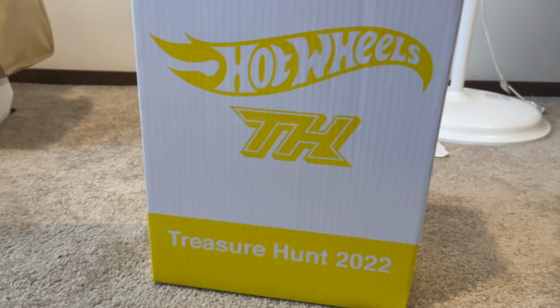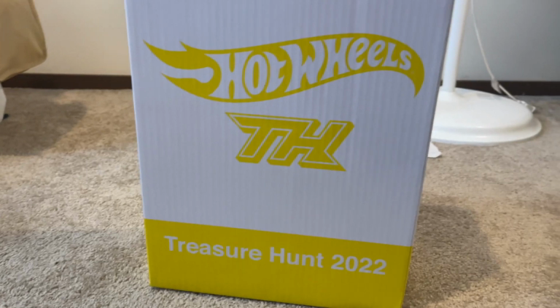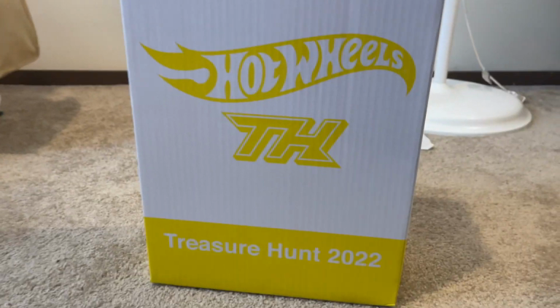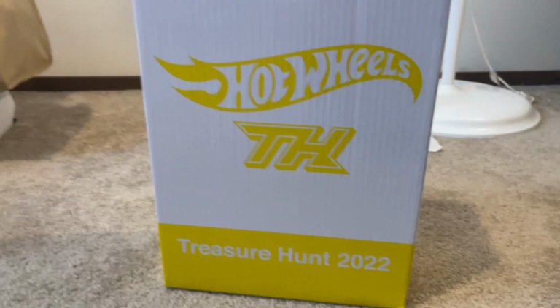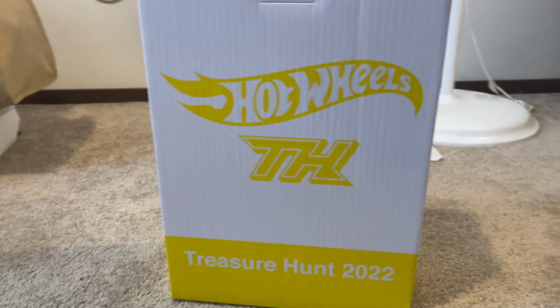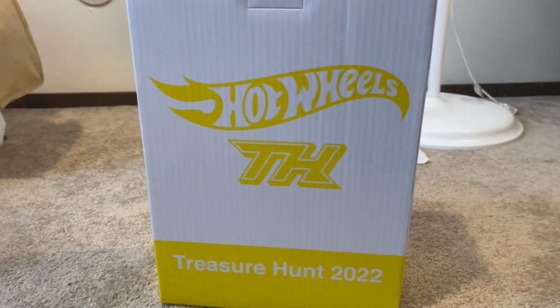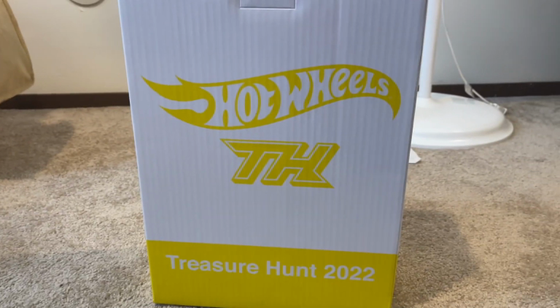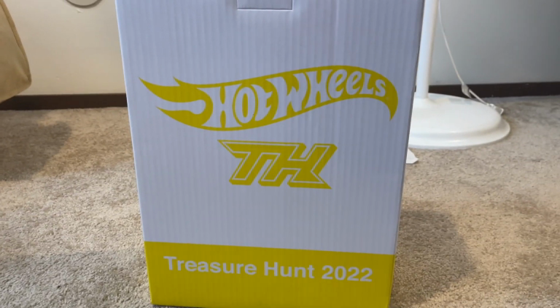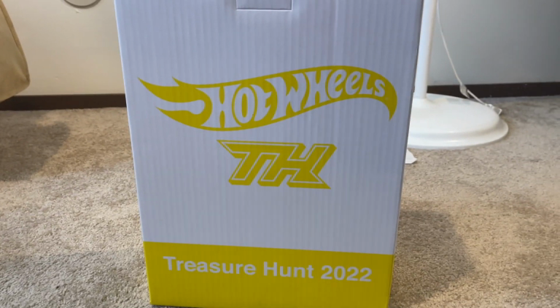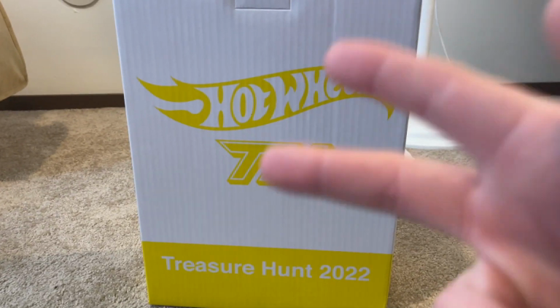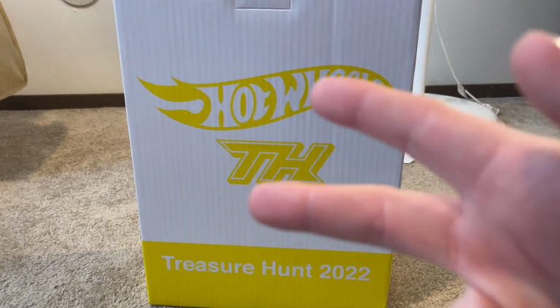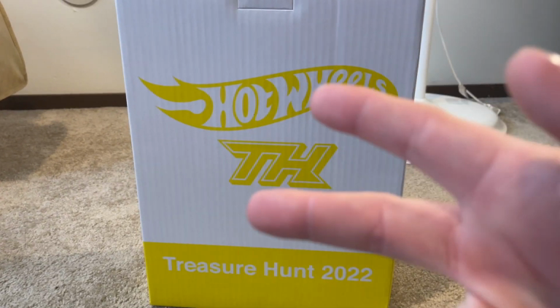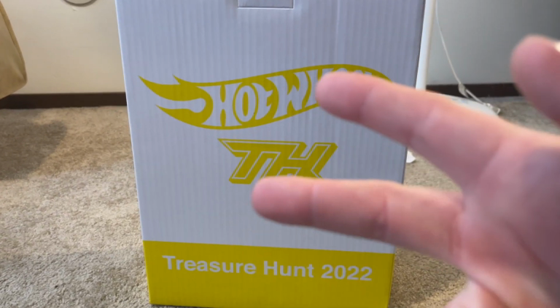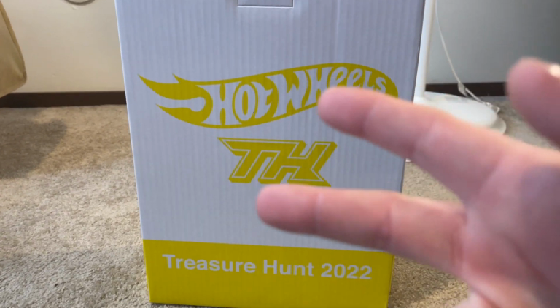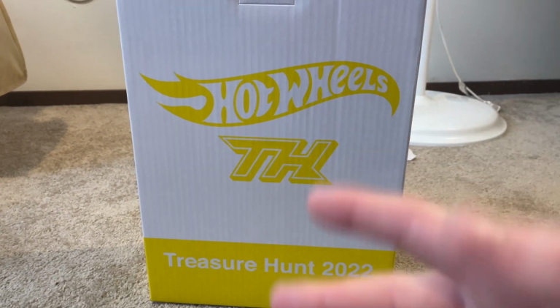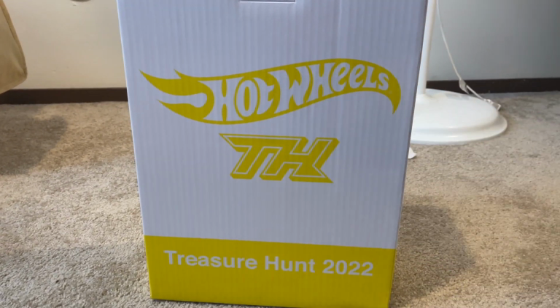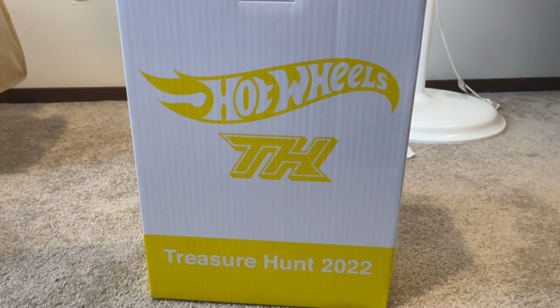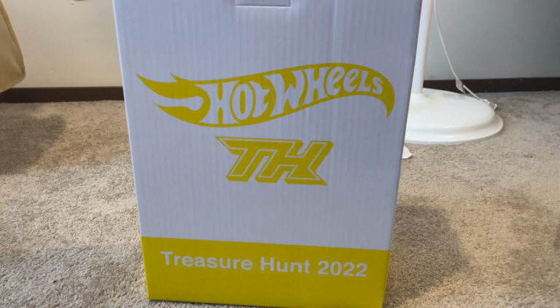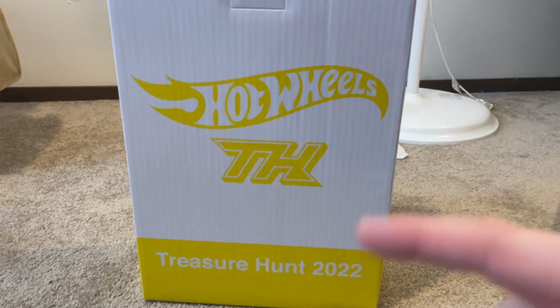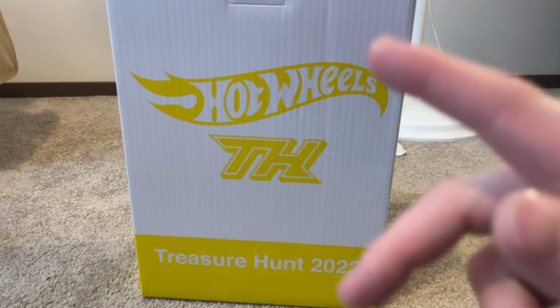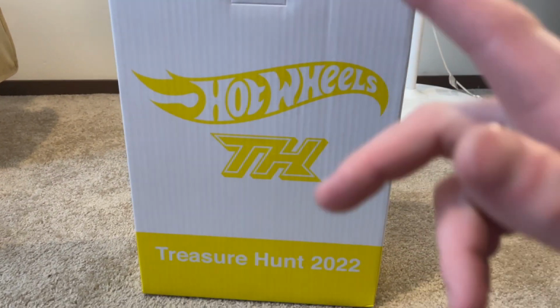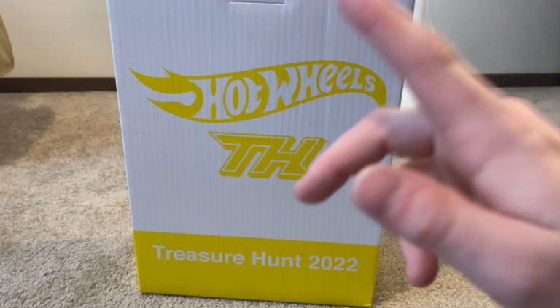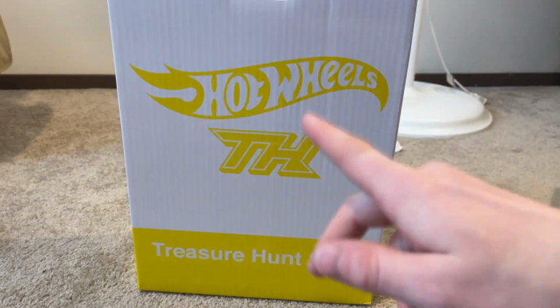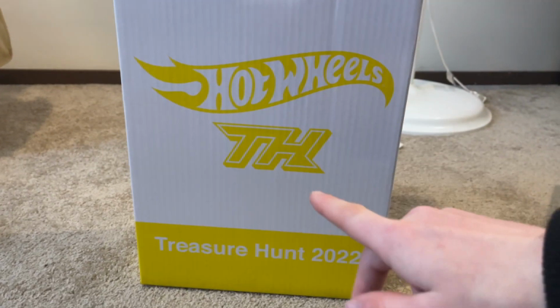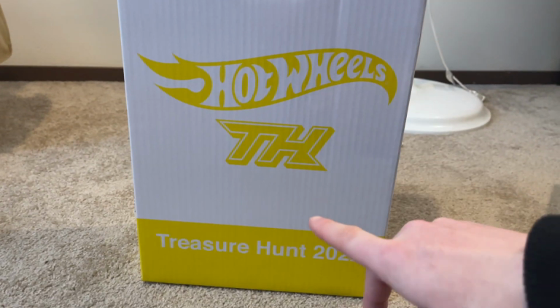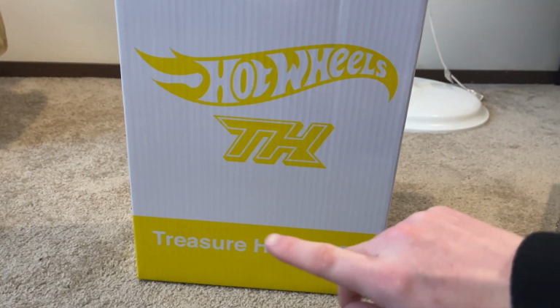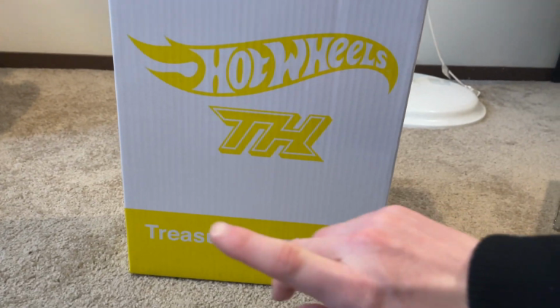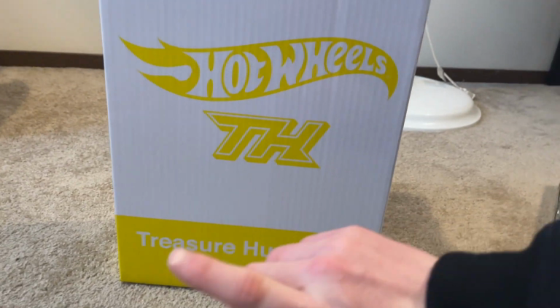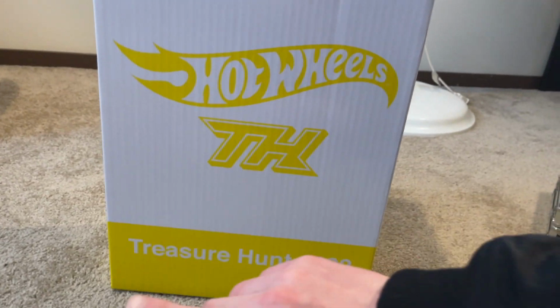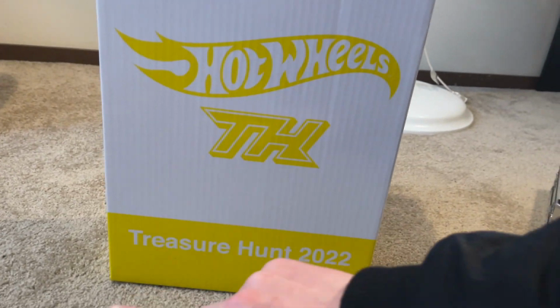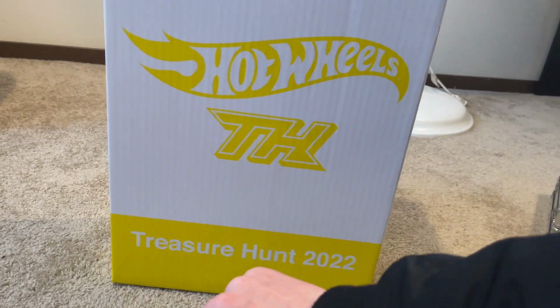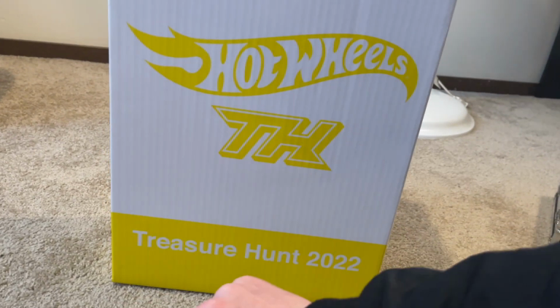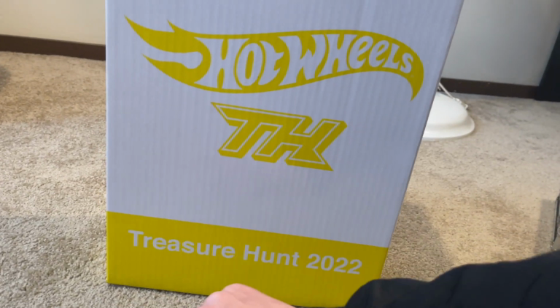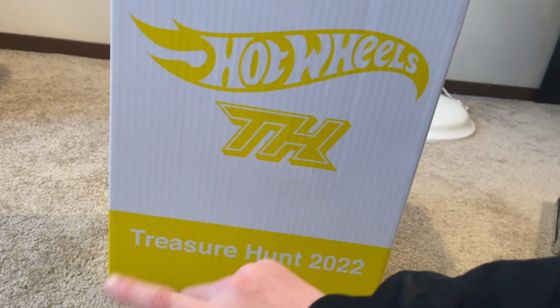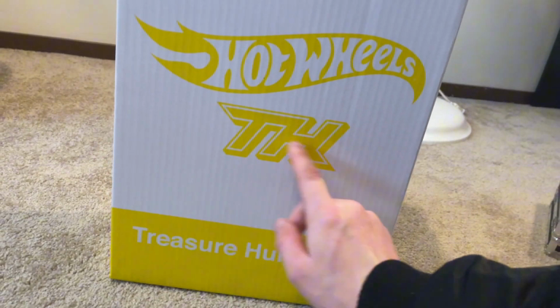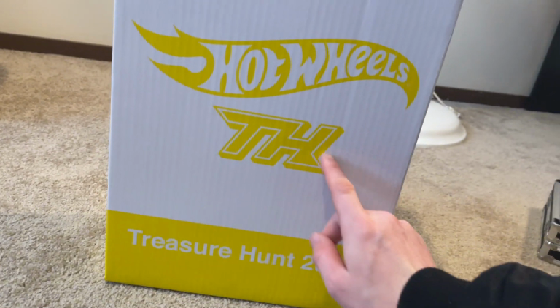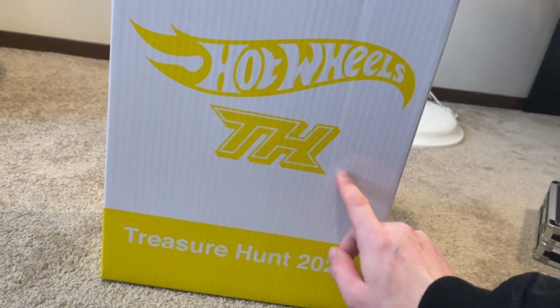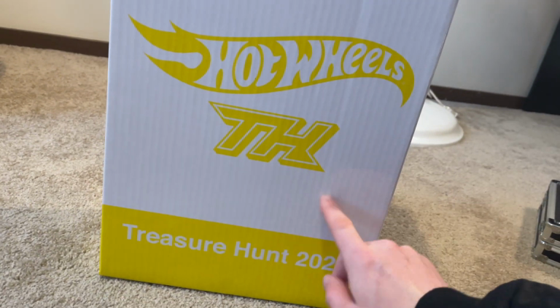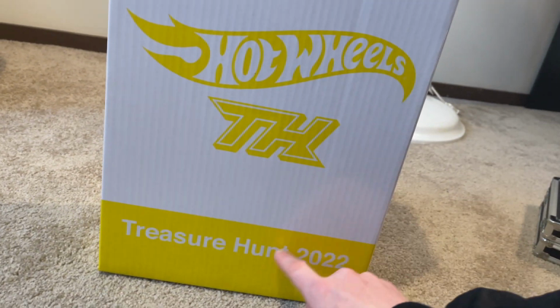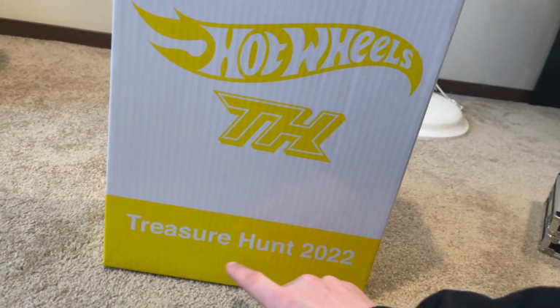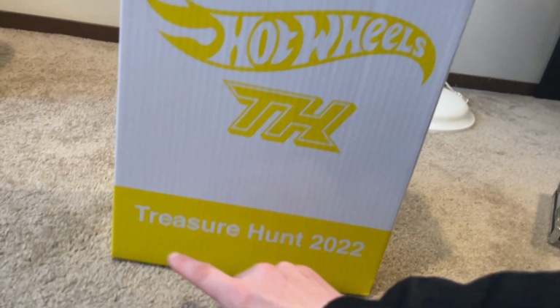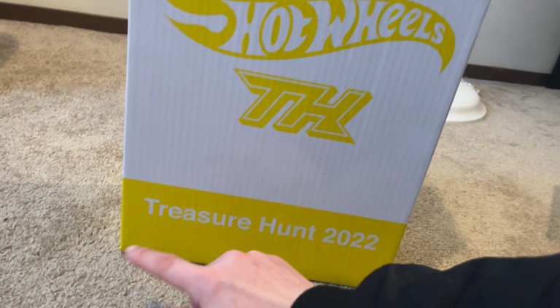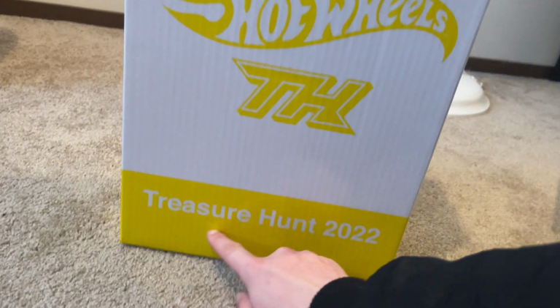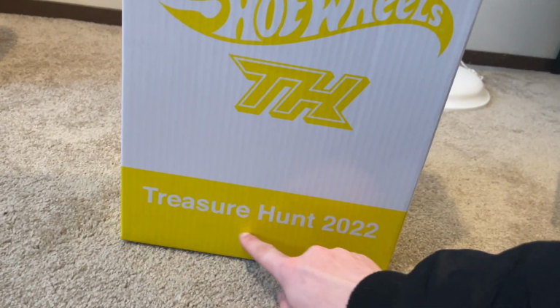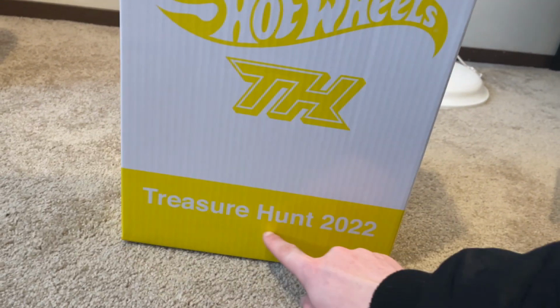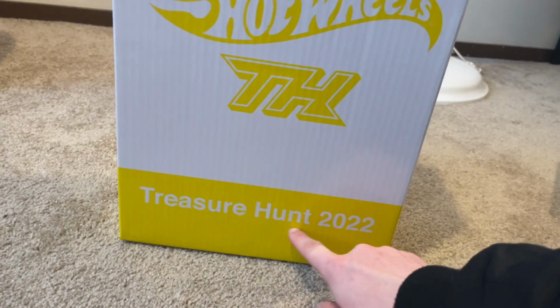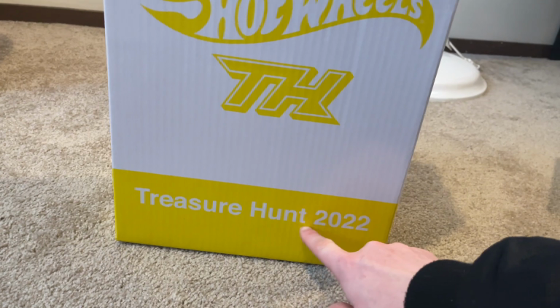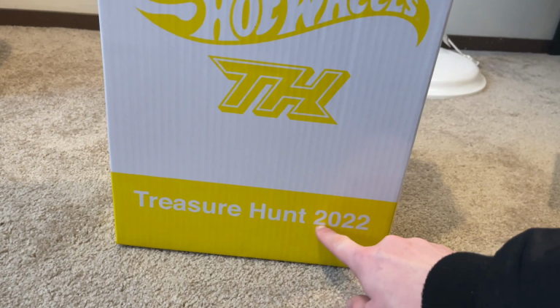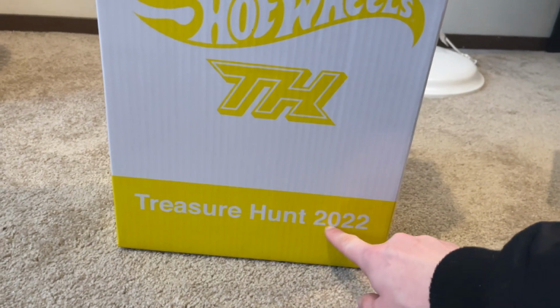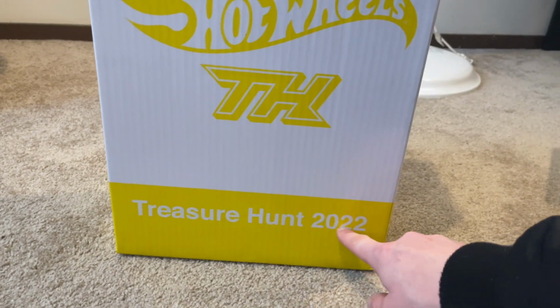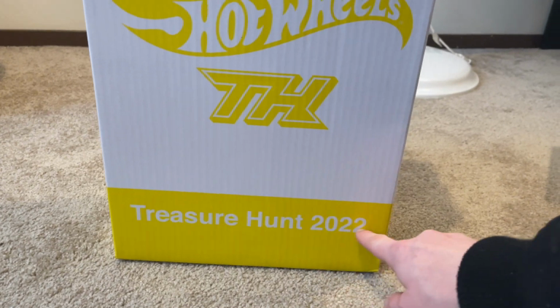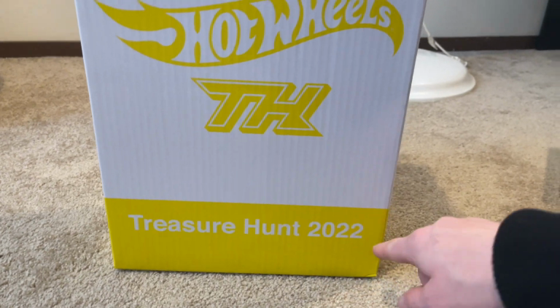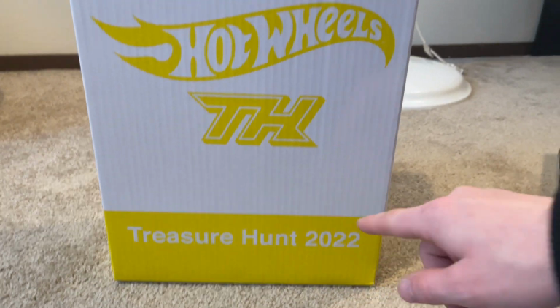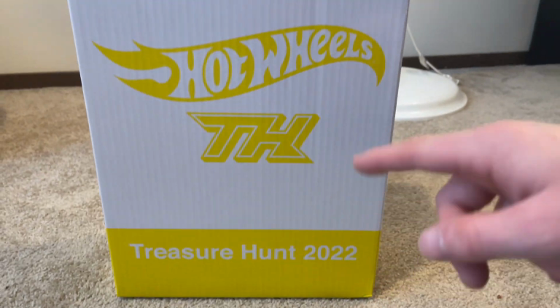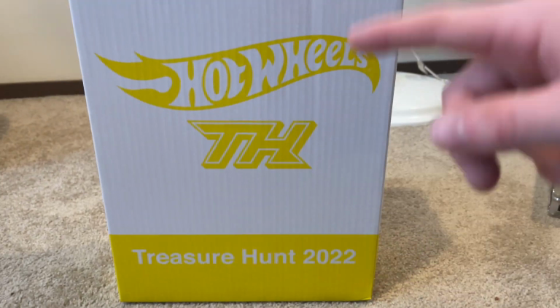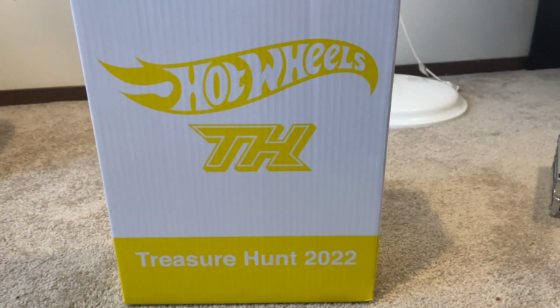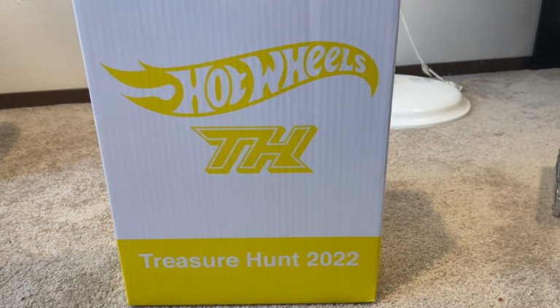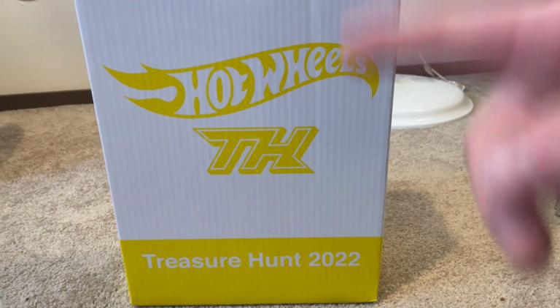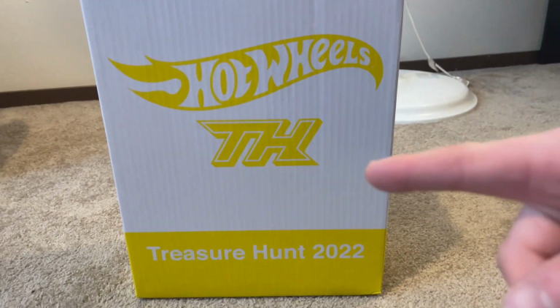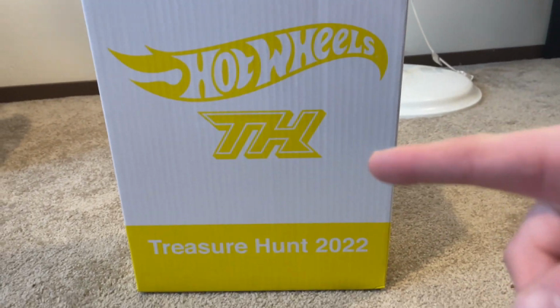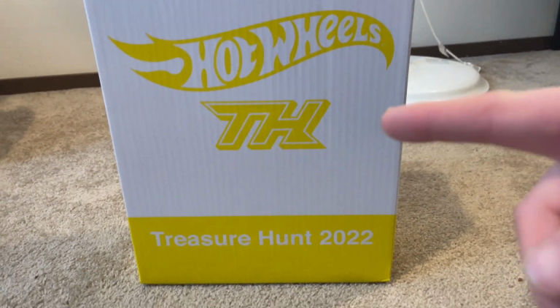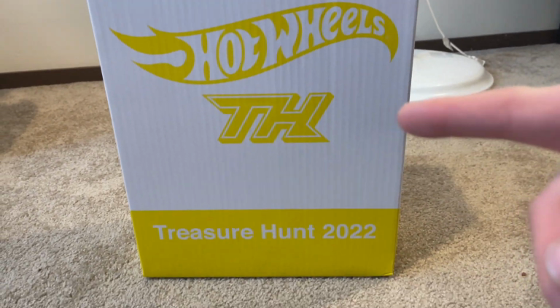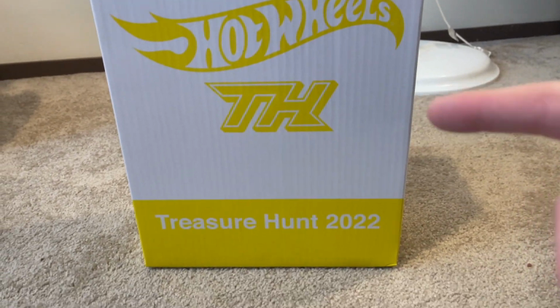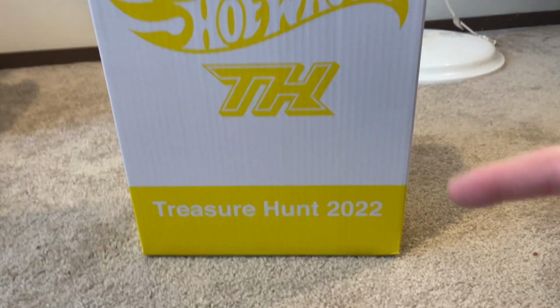Hey, what's up YouTube, lonestar.cast here, and today we're going to be taking a look at the 2022 super treasure hunt set. Let's get into it.